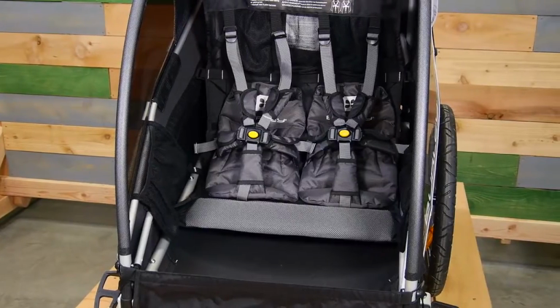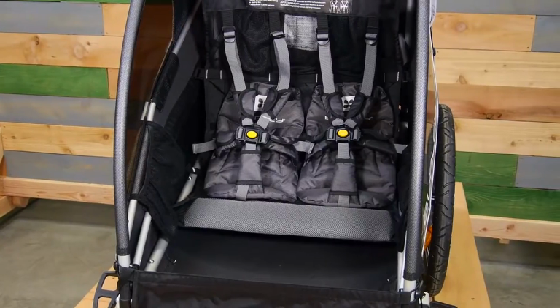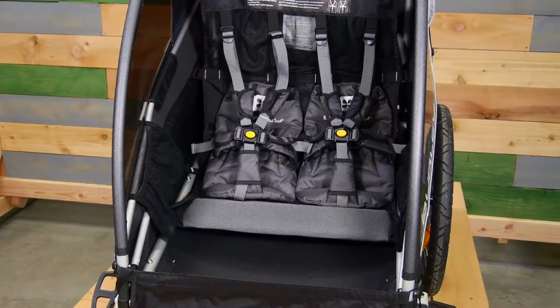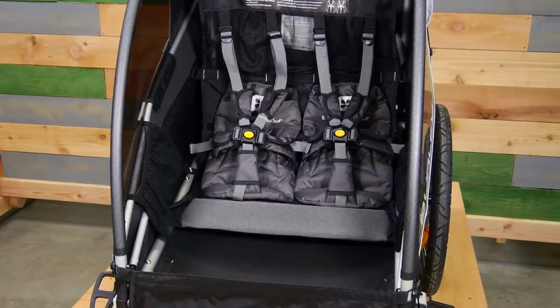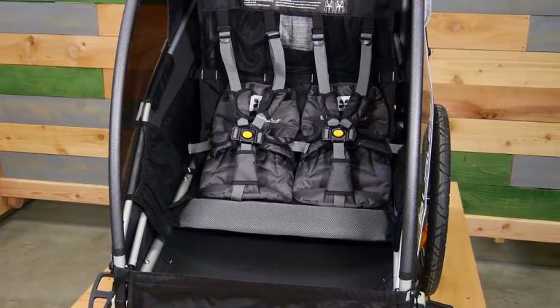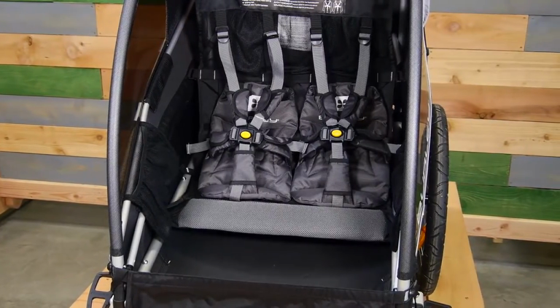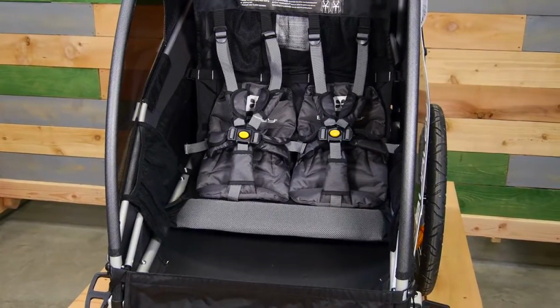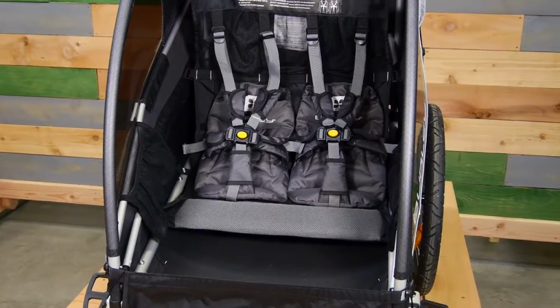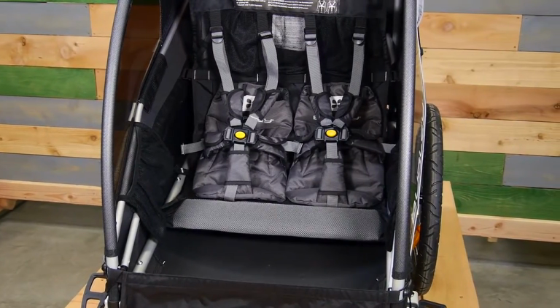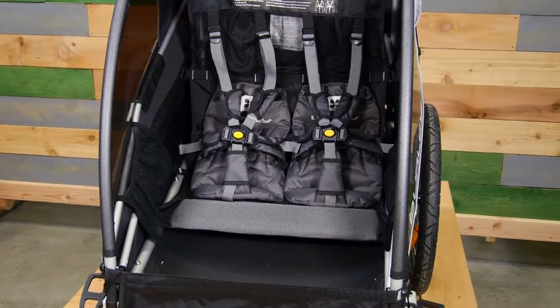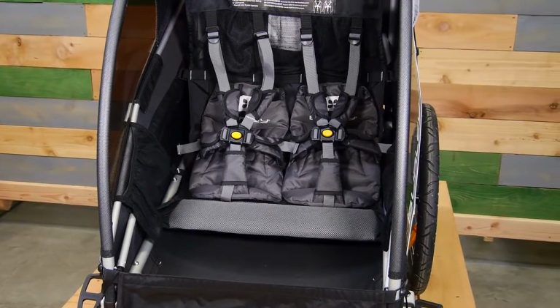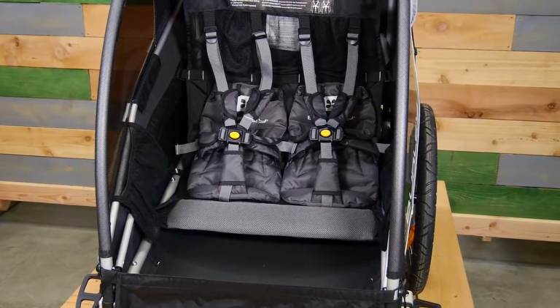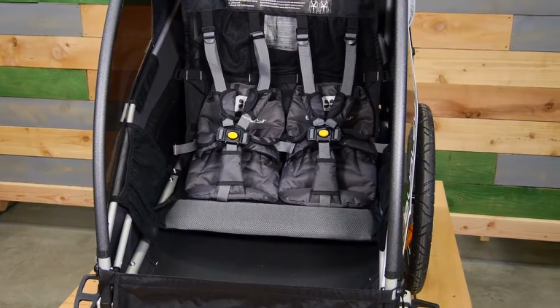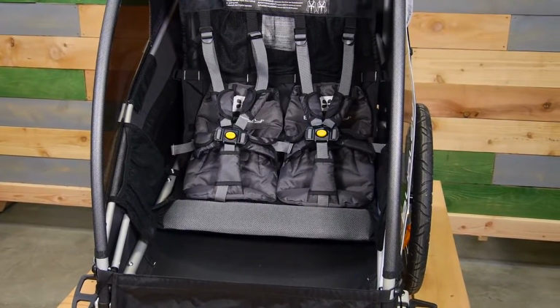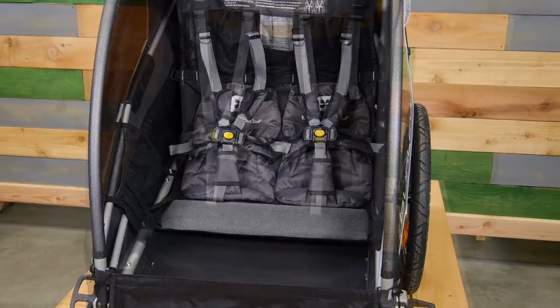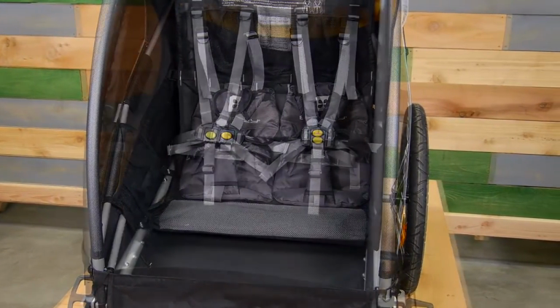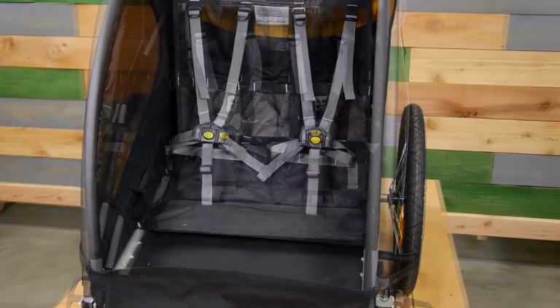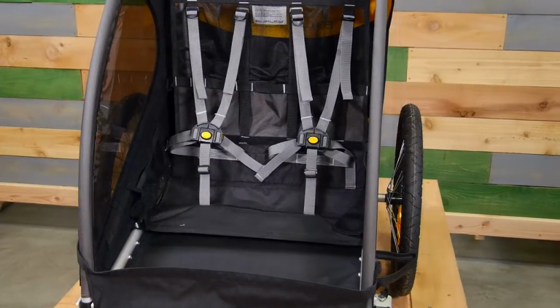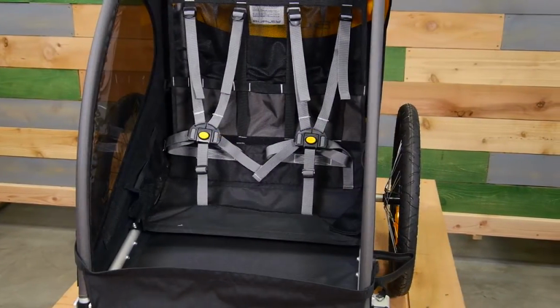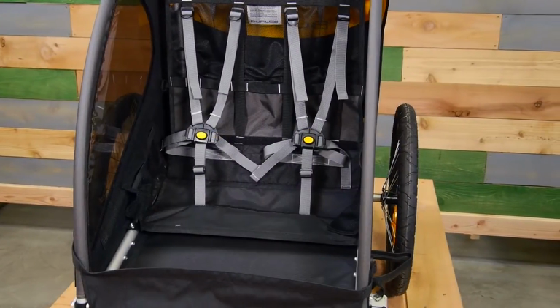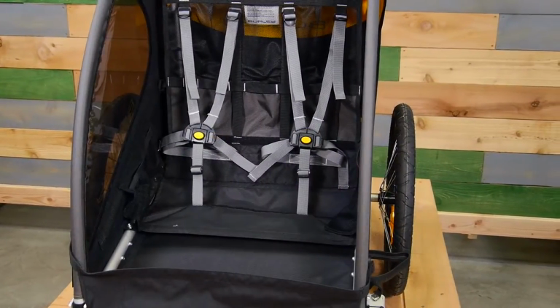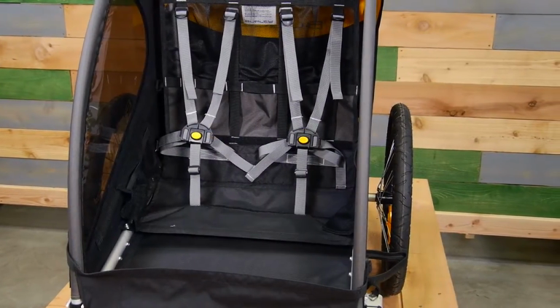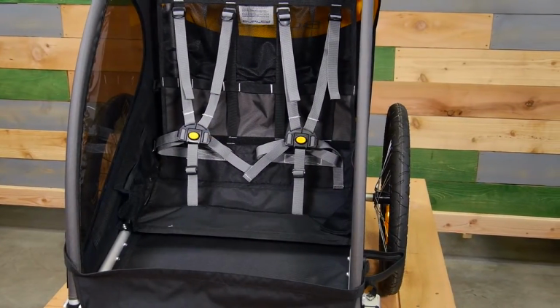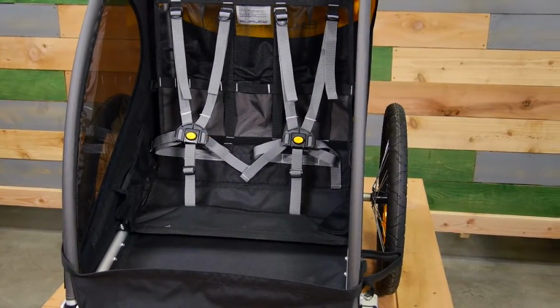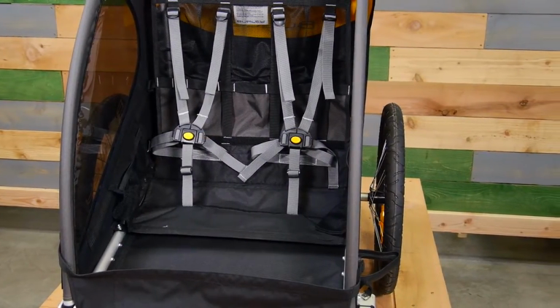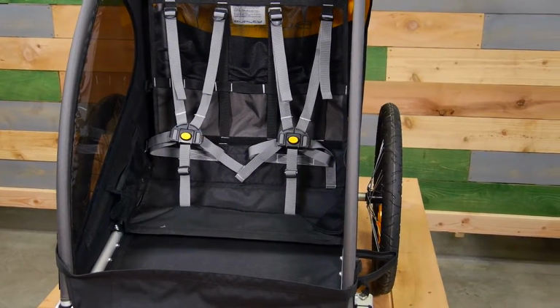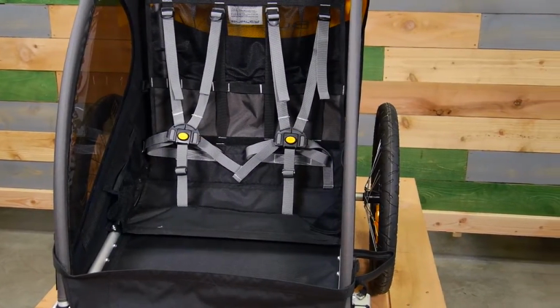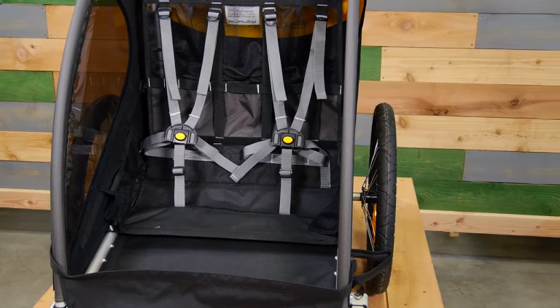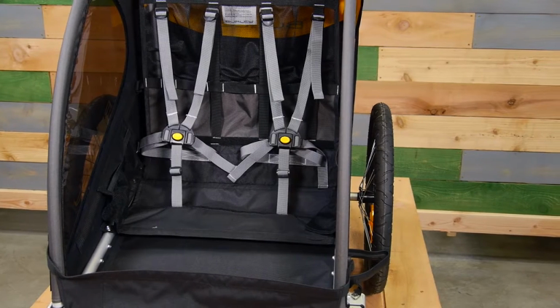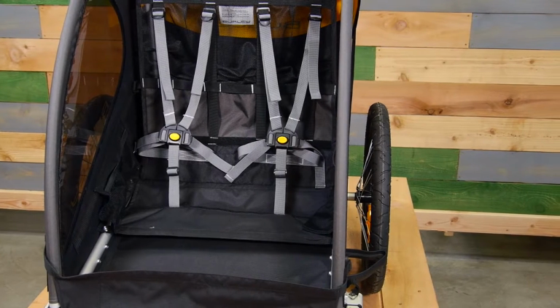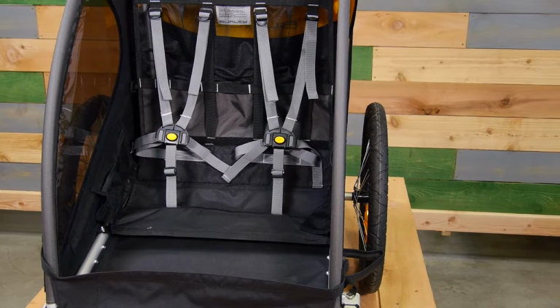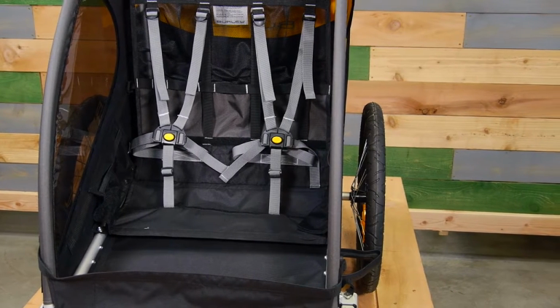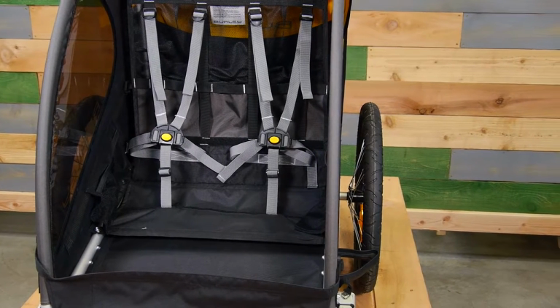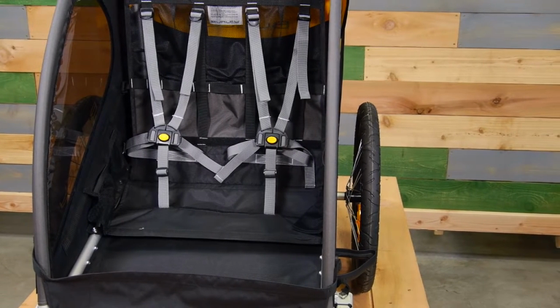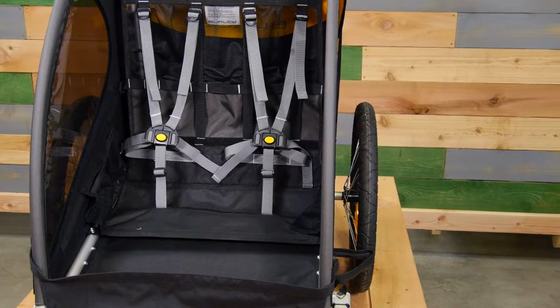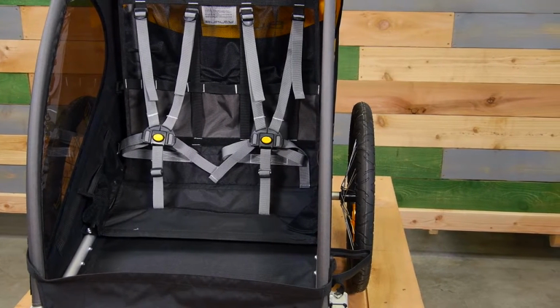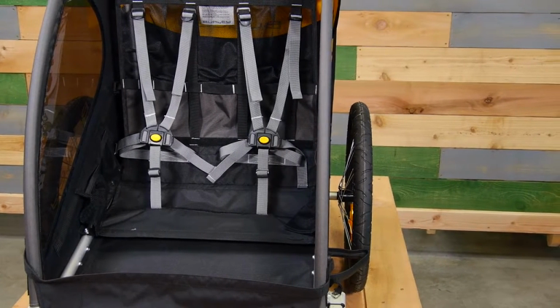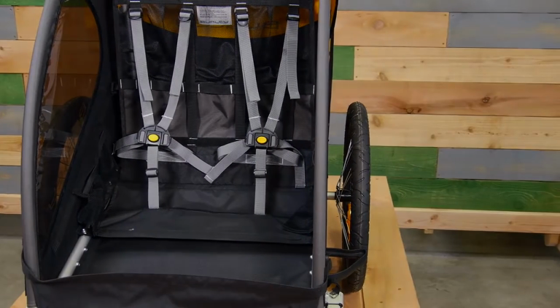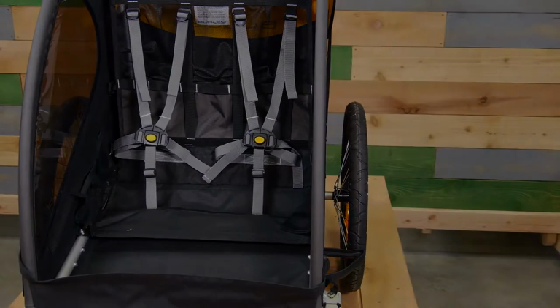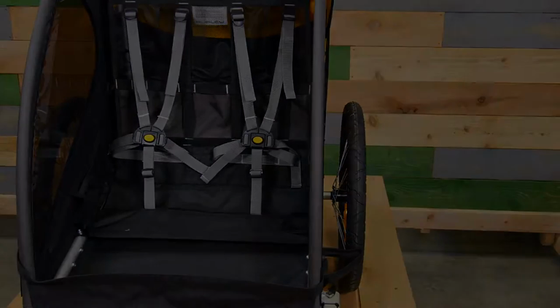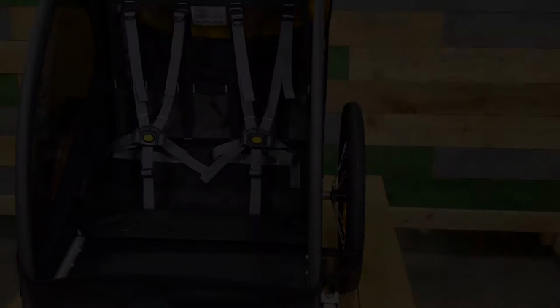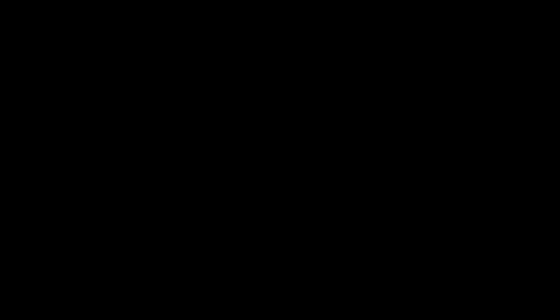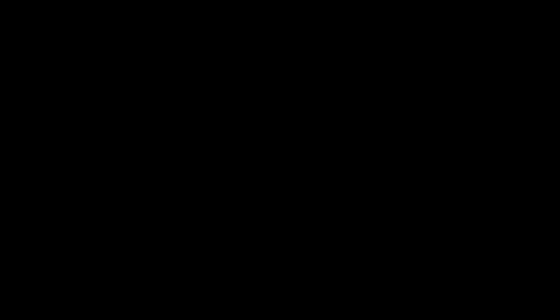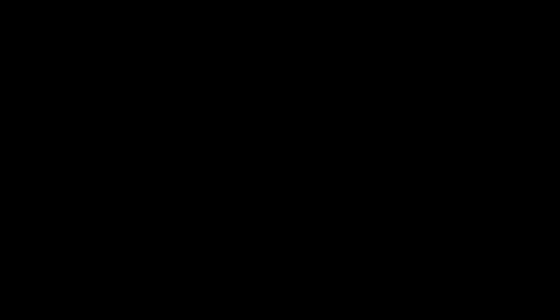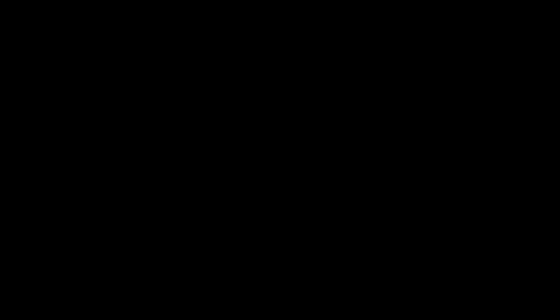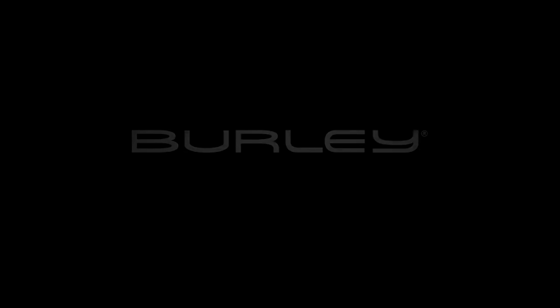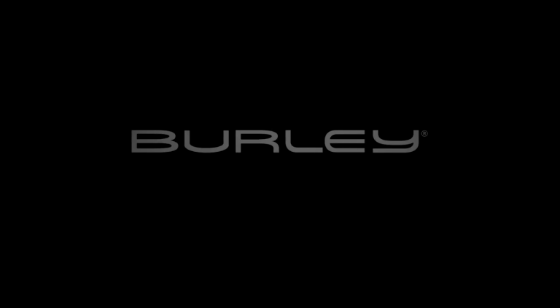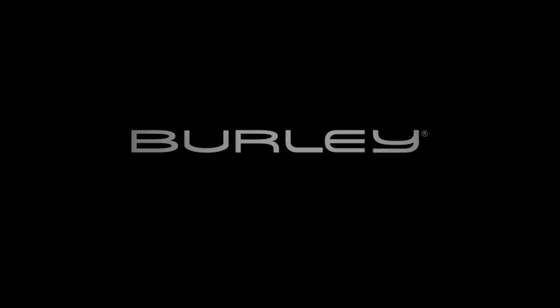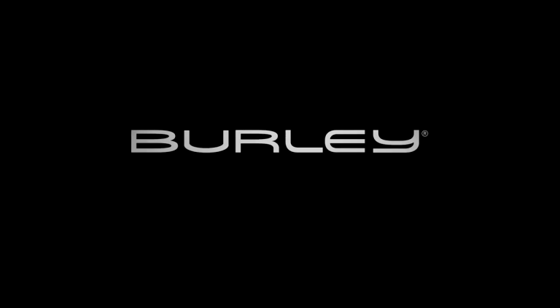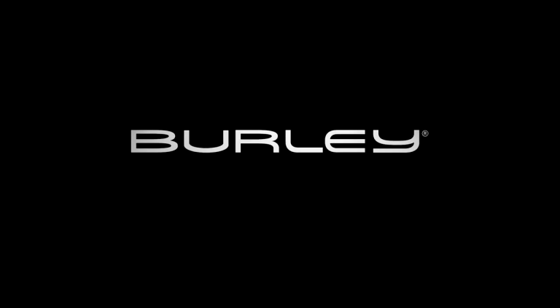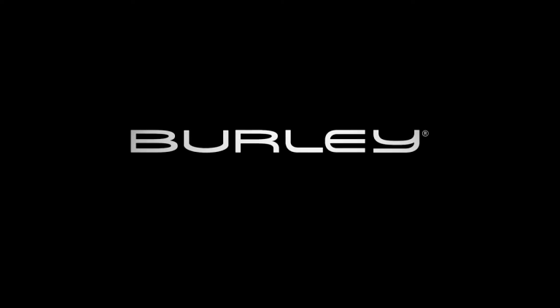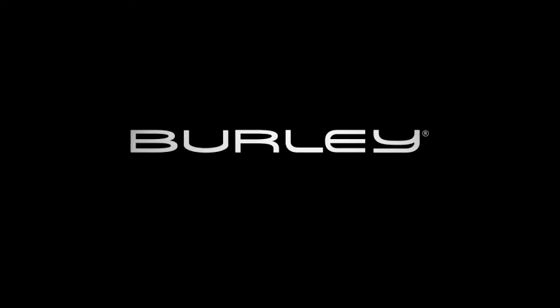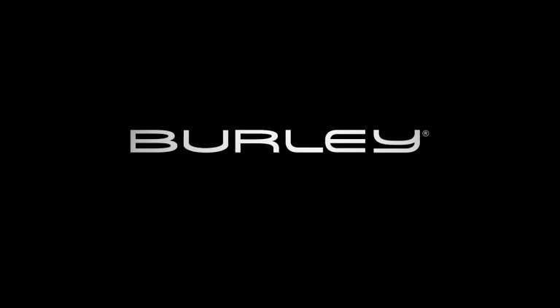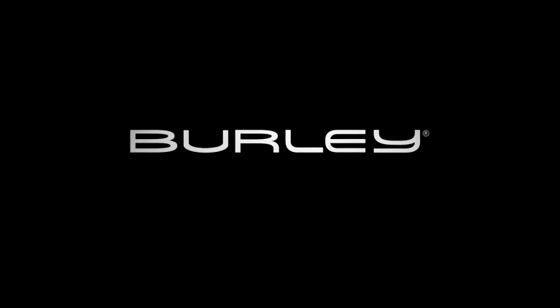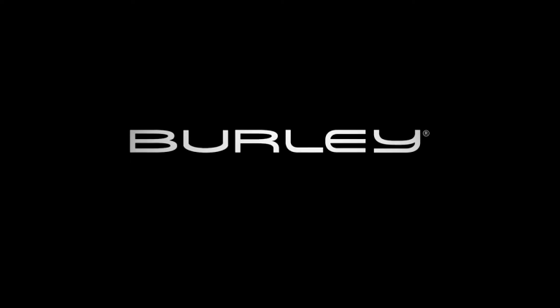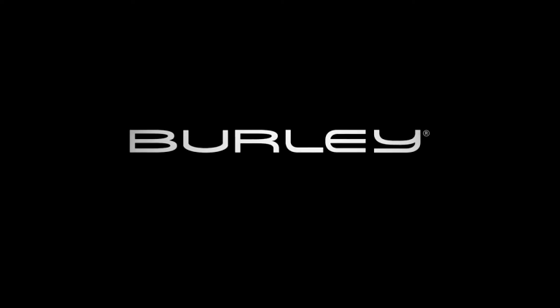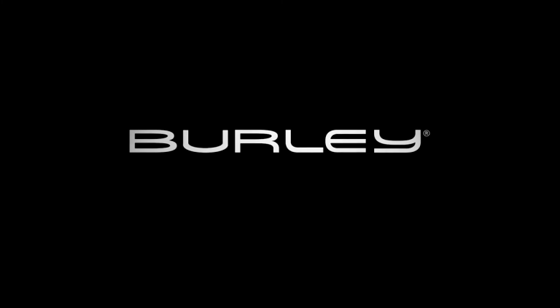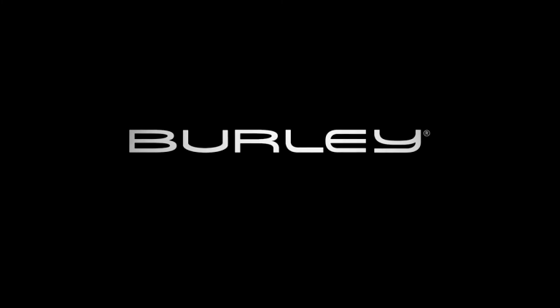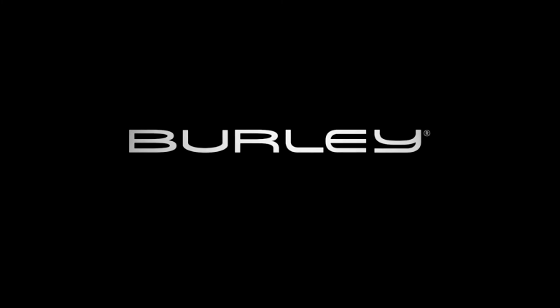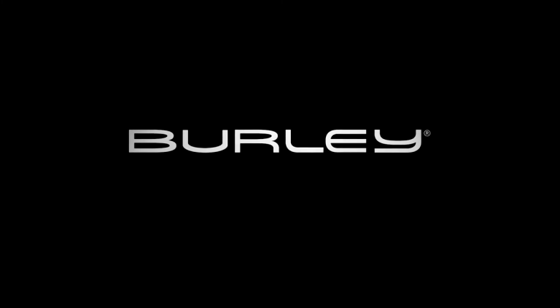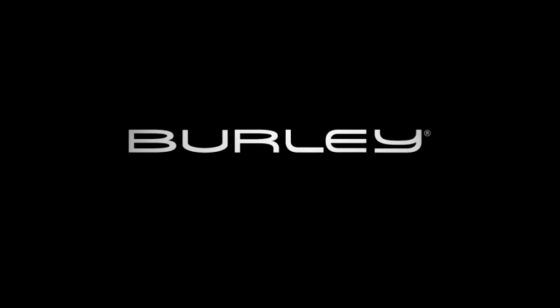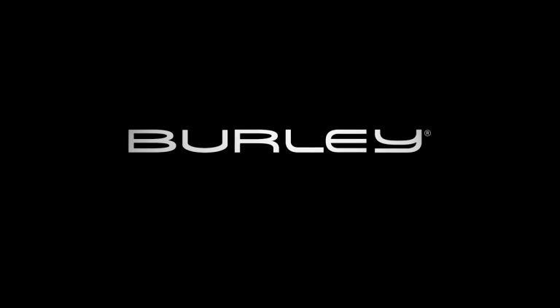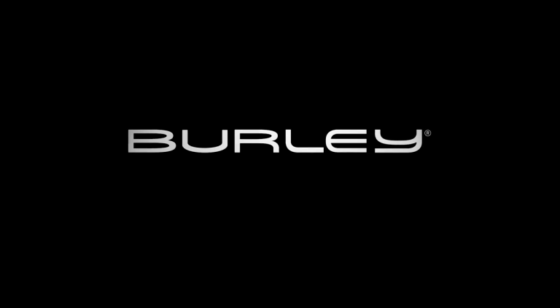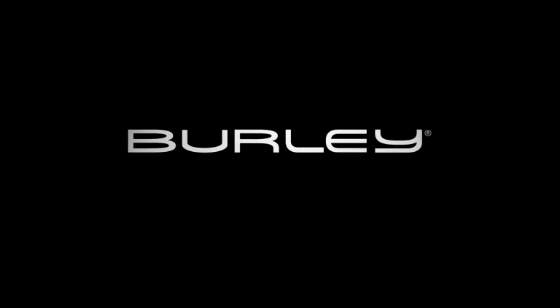Remember, always make sure the straps are secure around your little one before you go for a ride.